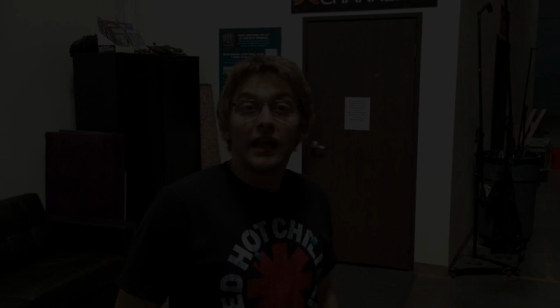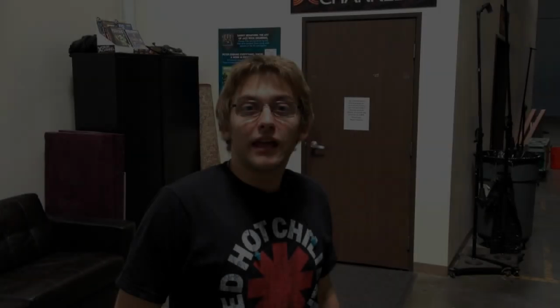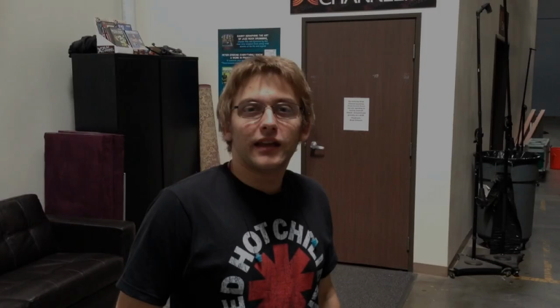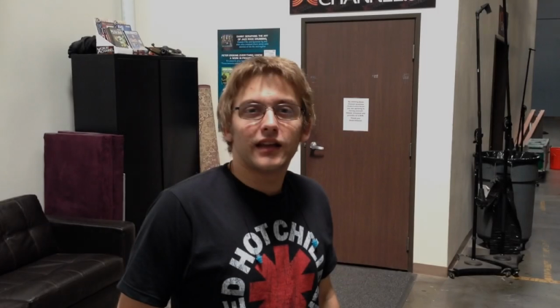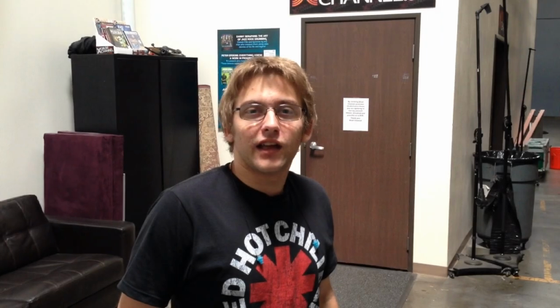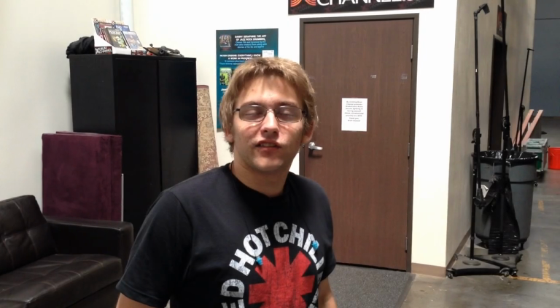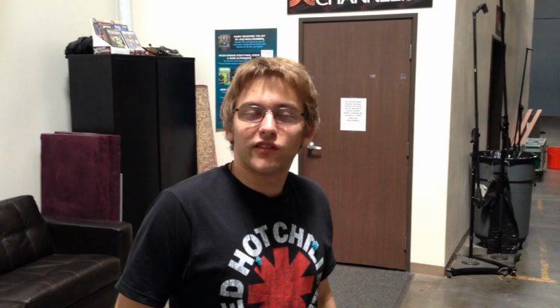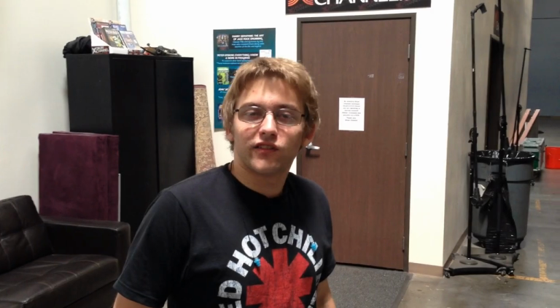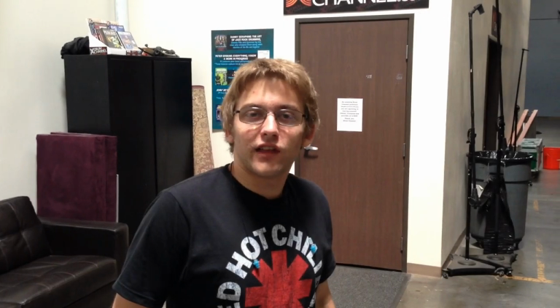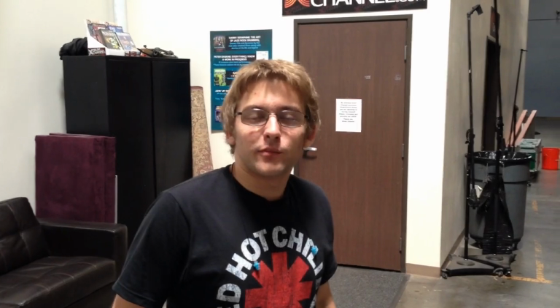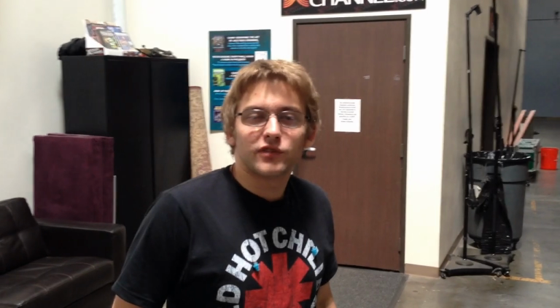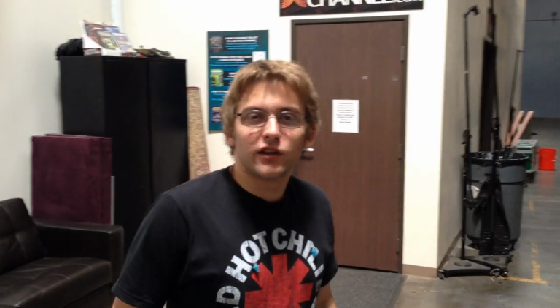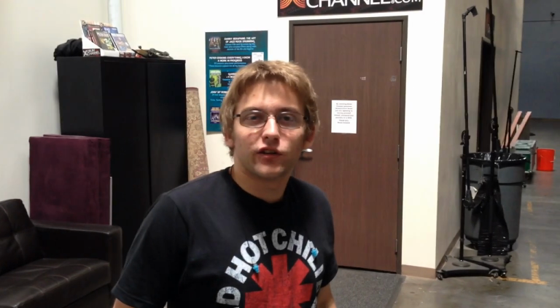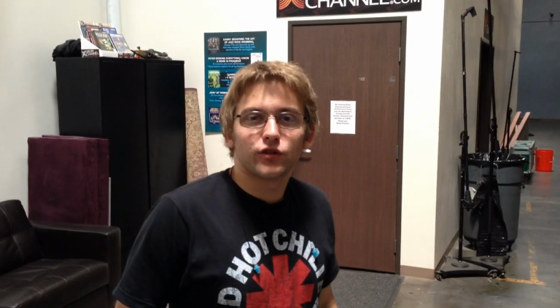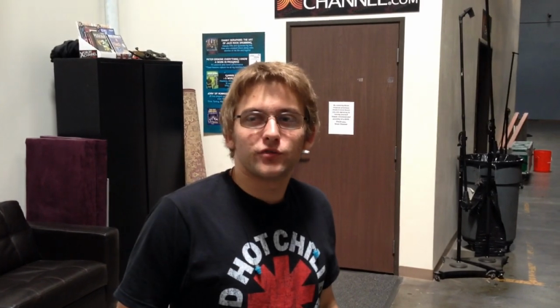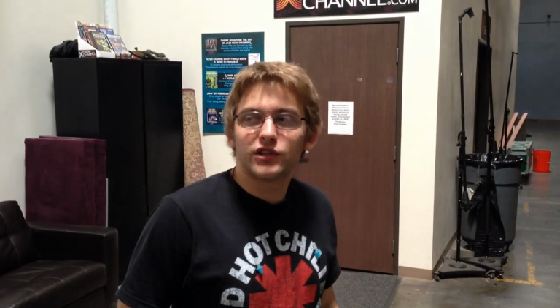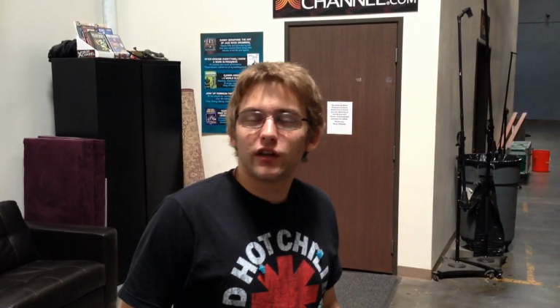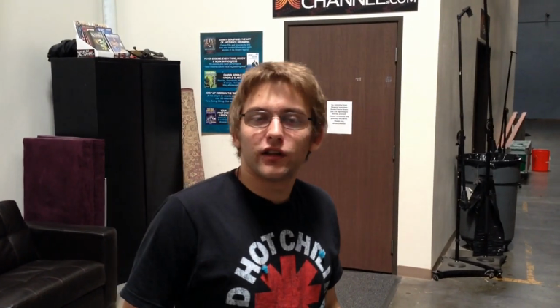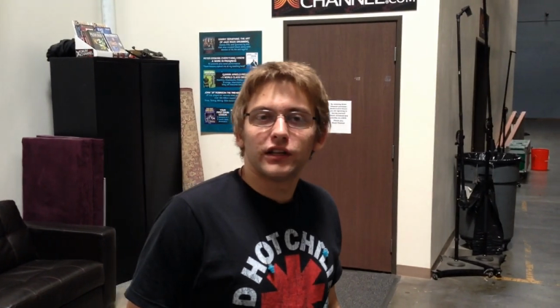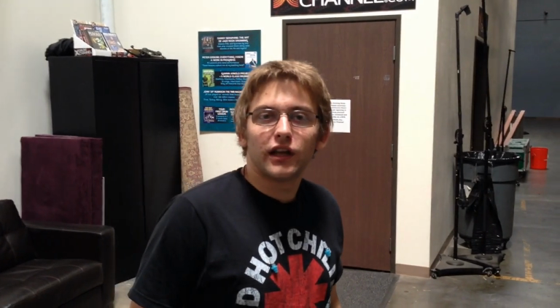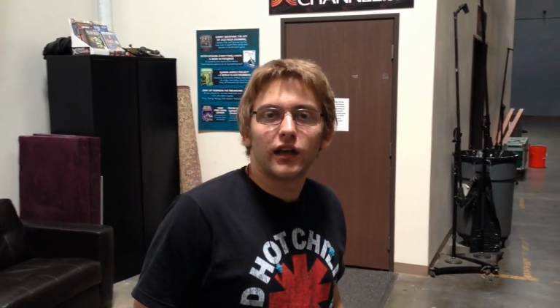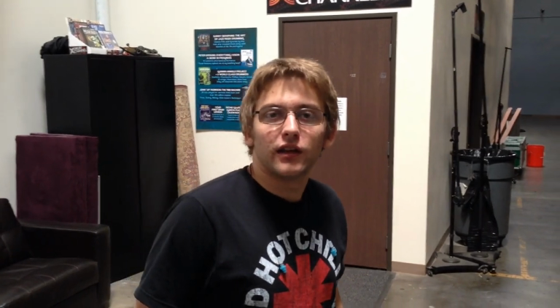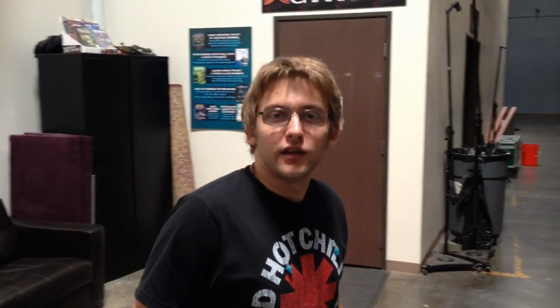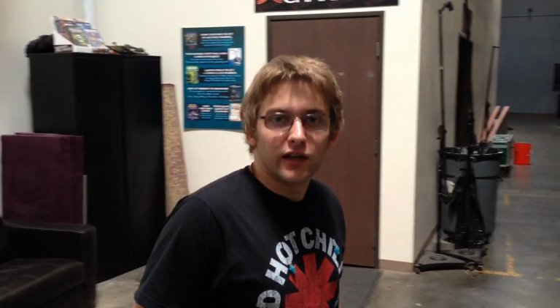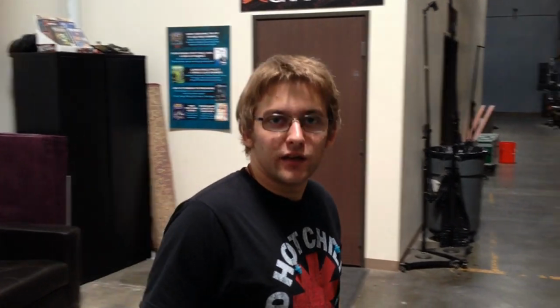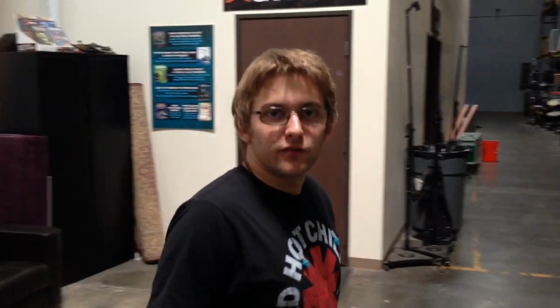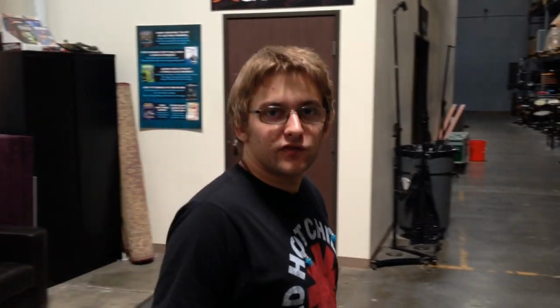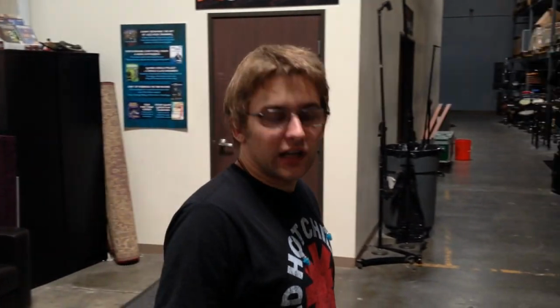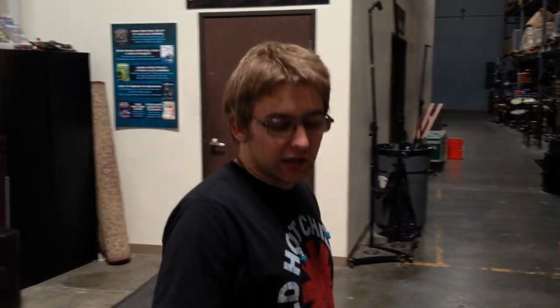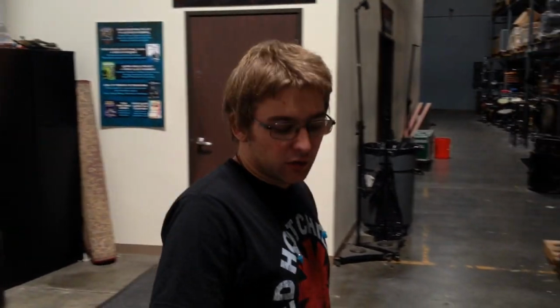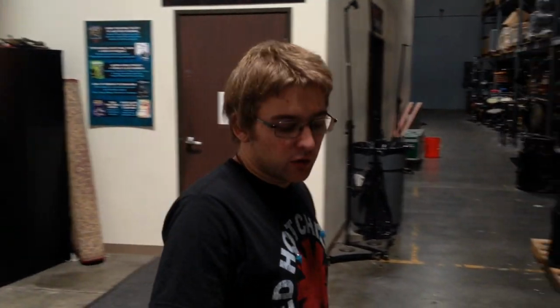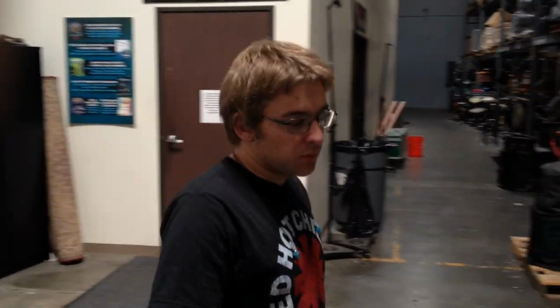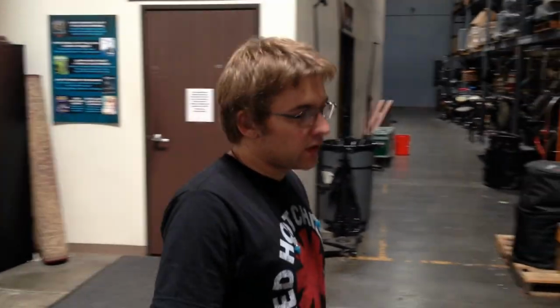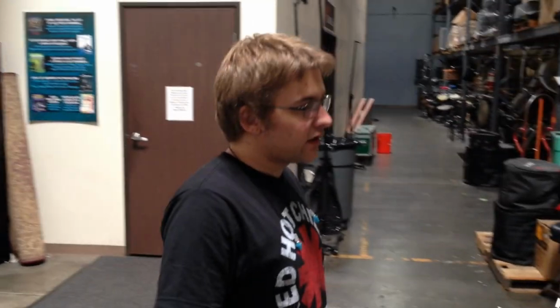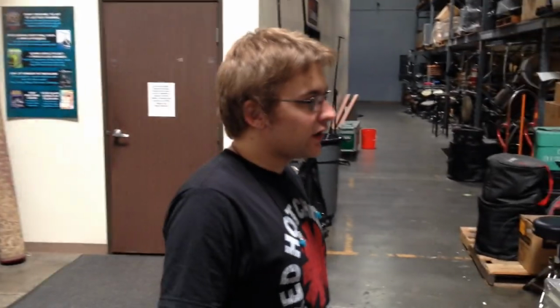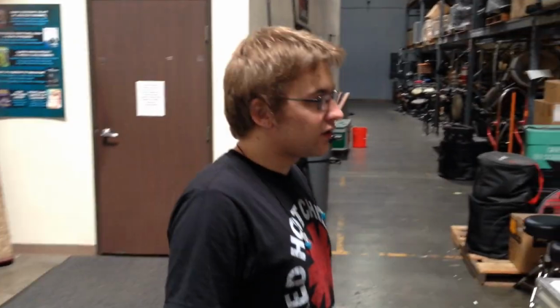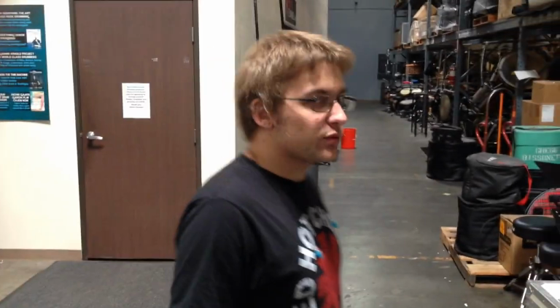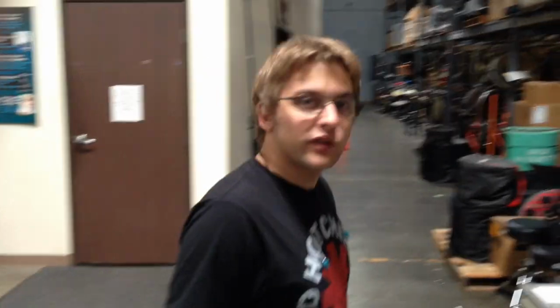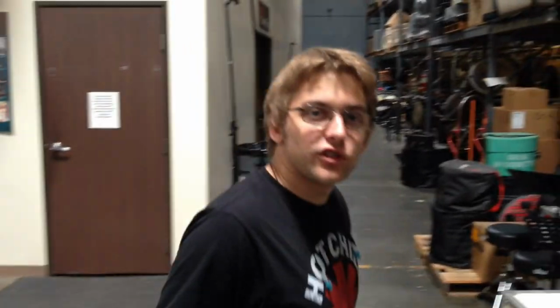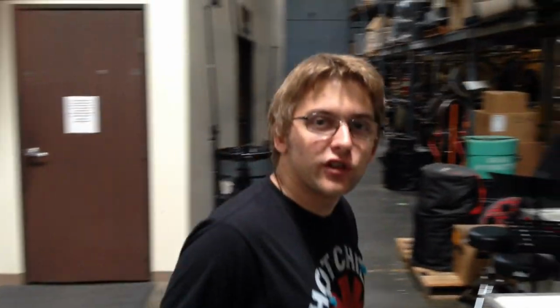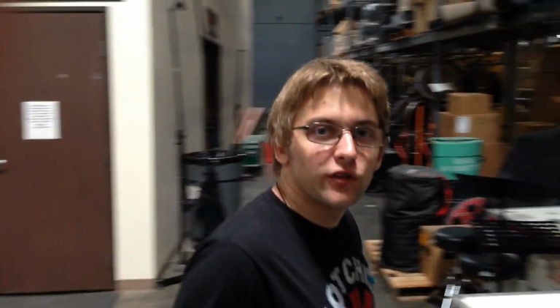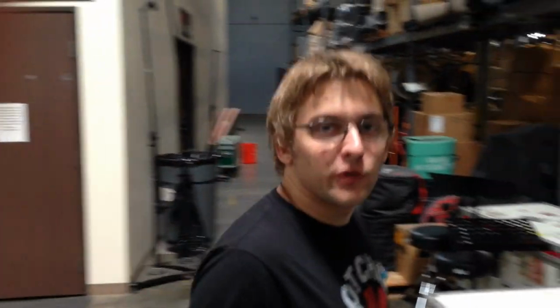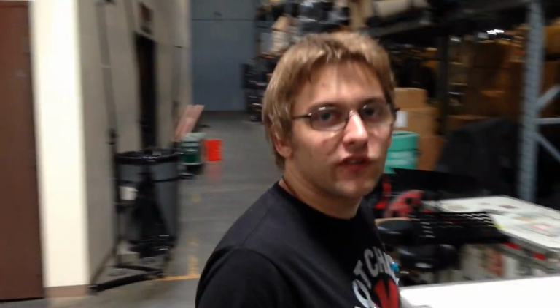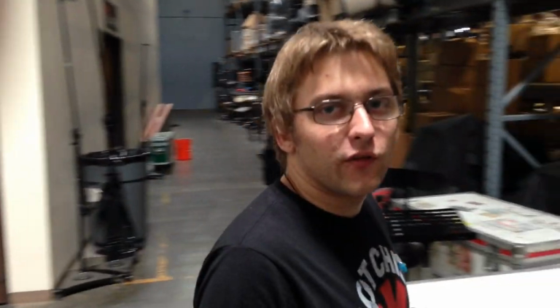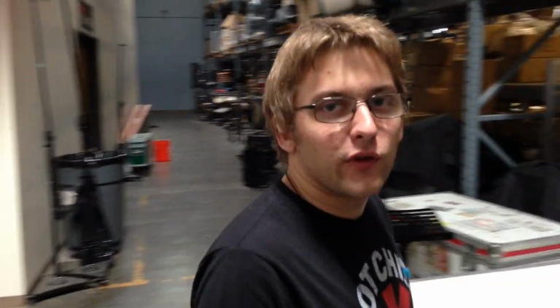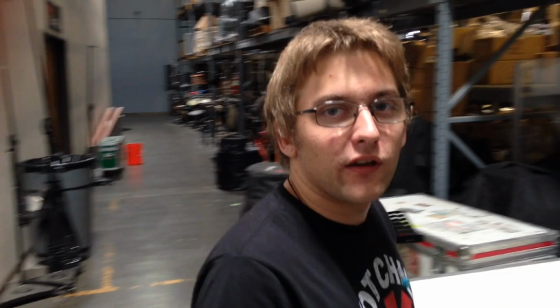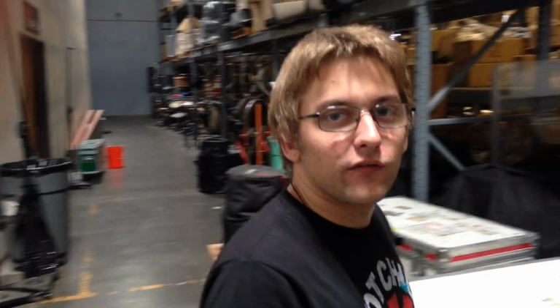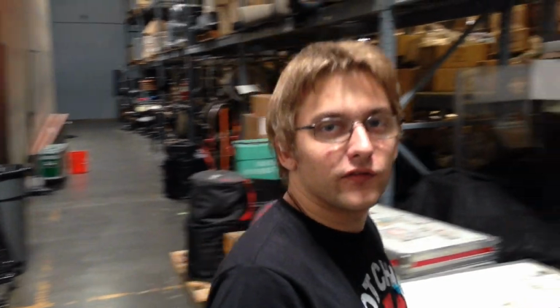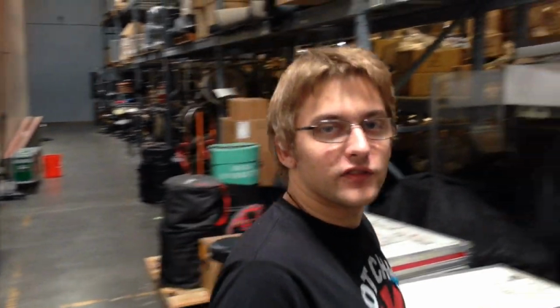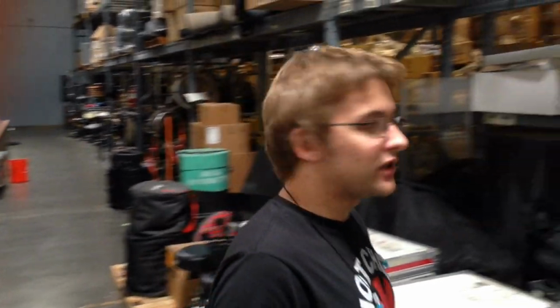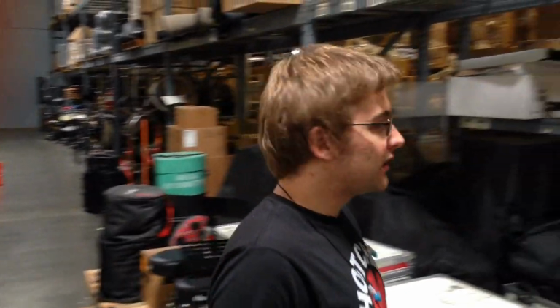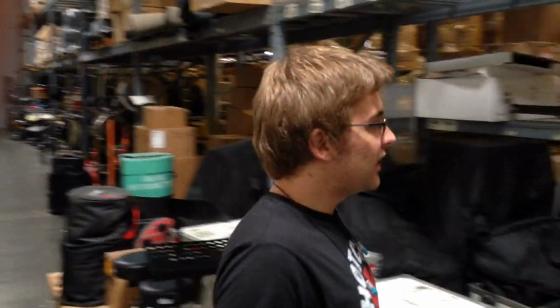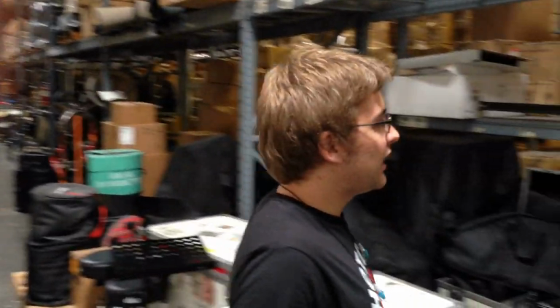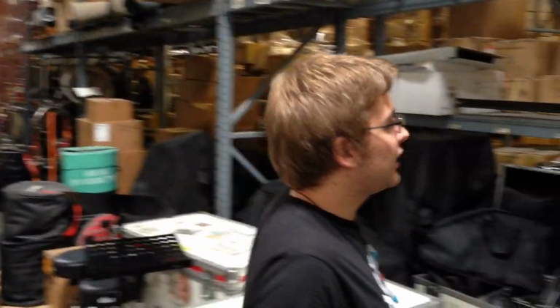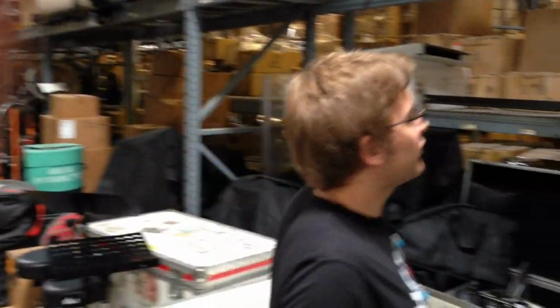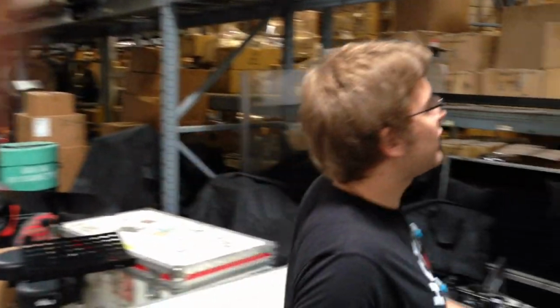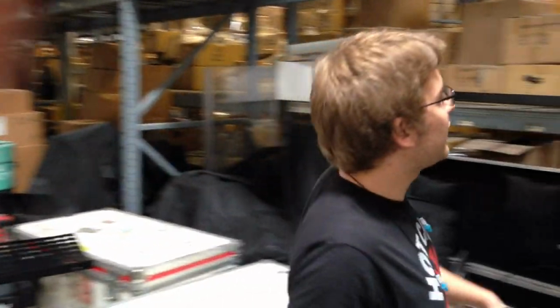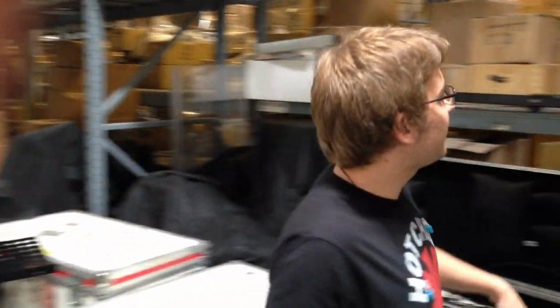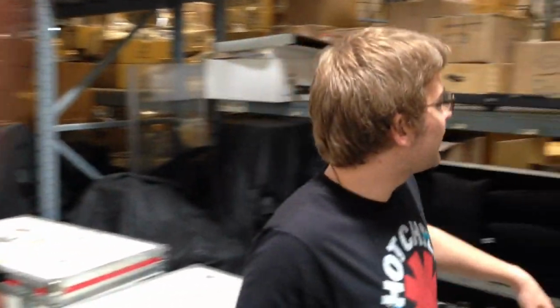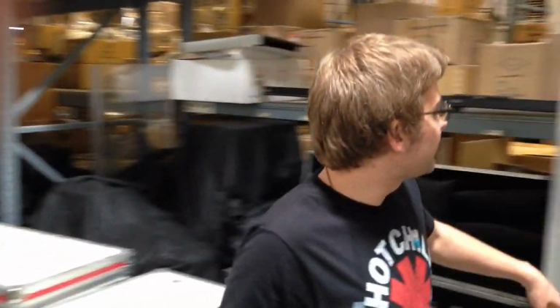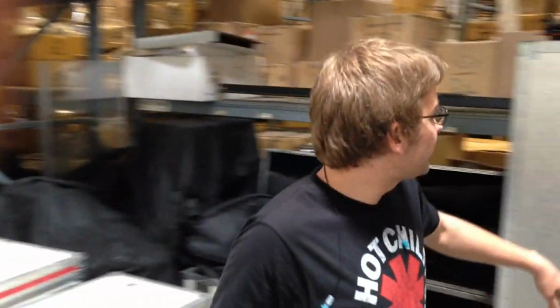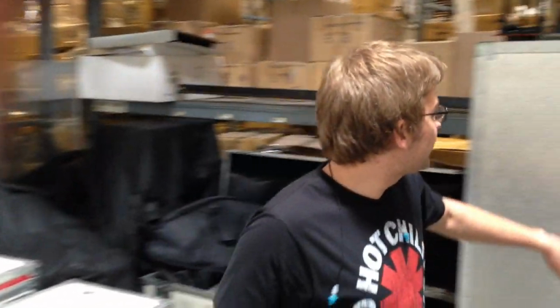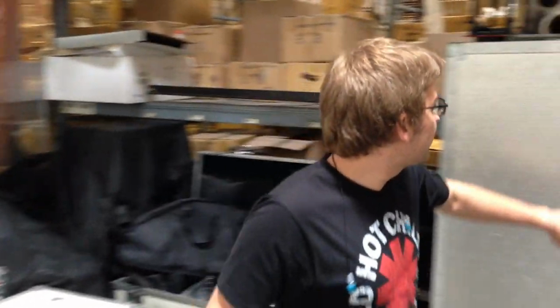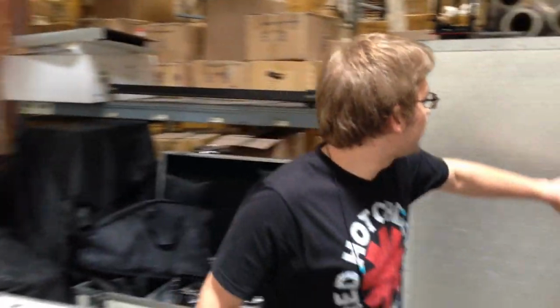Hey guys, this is Adam down at Drum Channel, taking a quick break here. I just want to show you some of the stuff we have hanging around outside the studio.